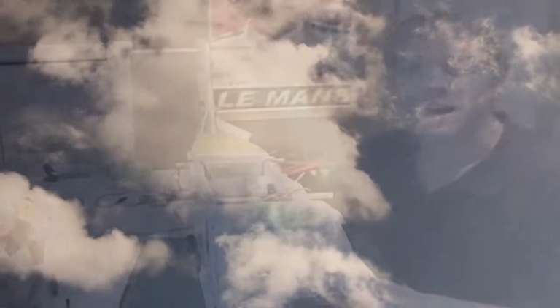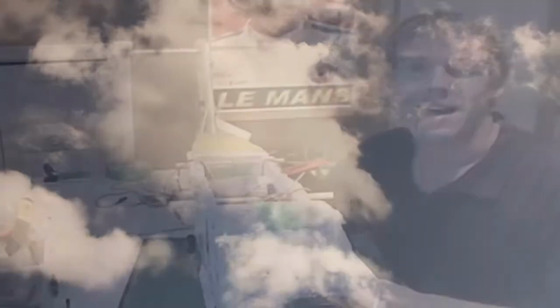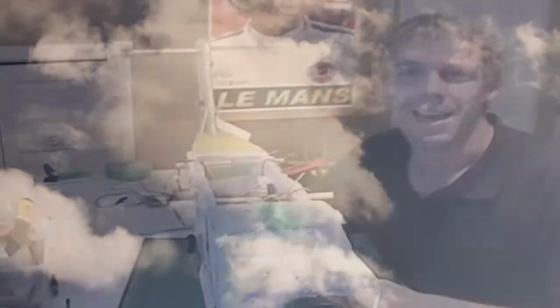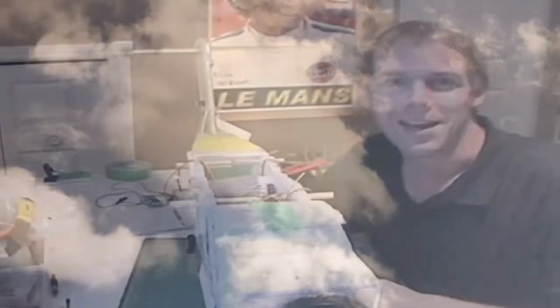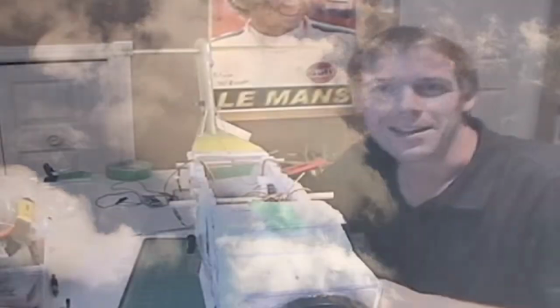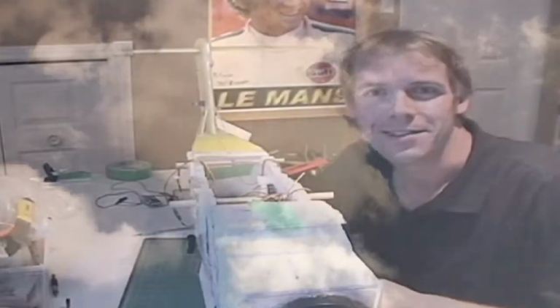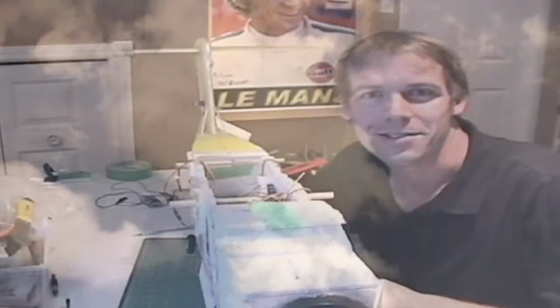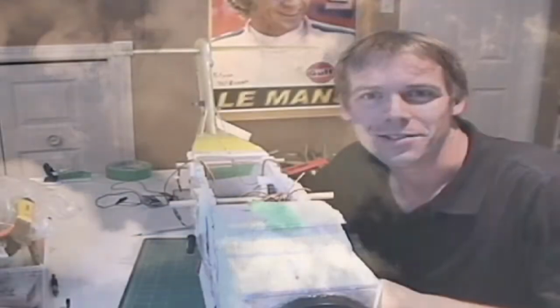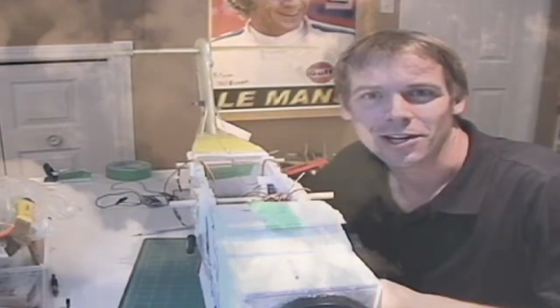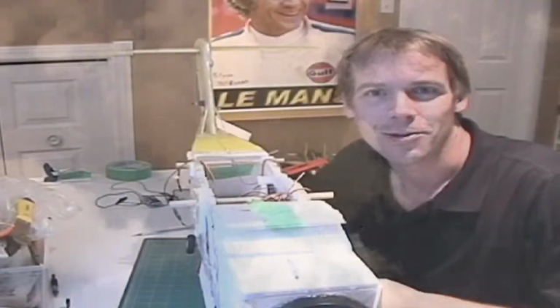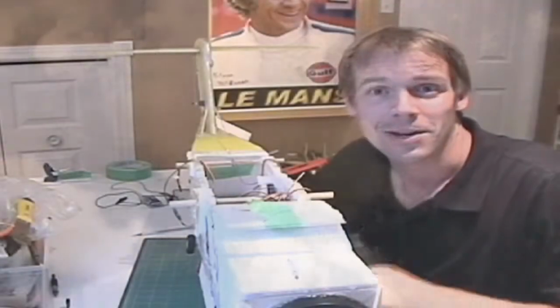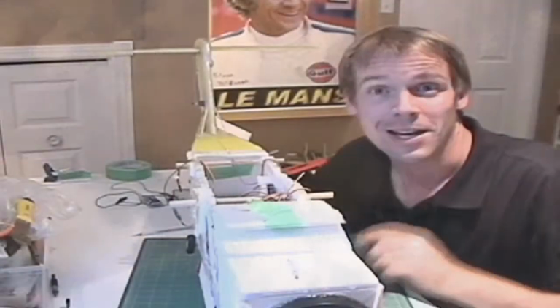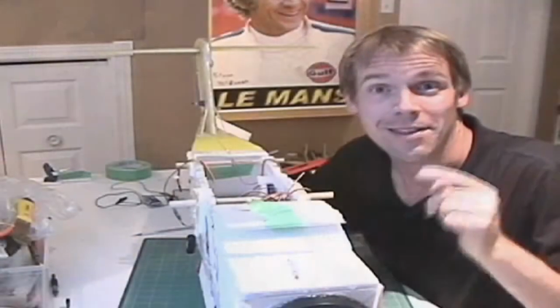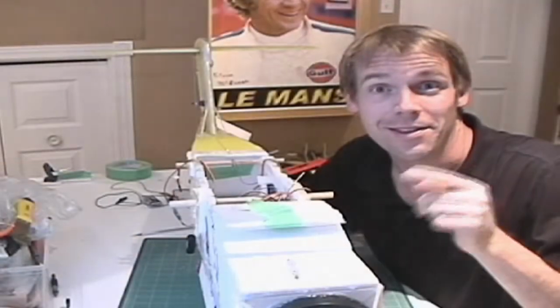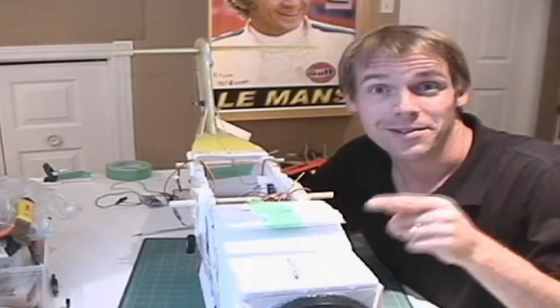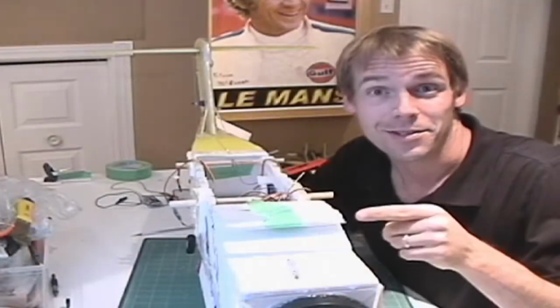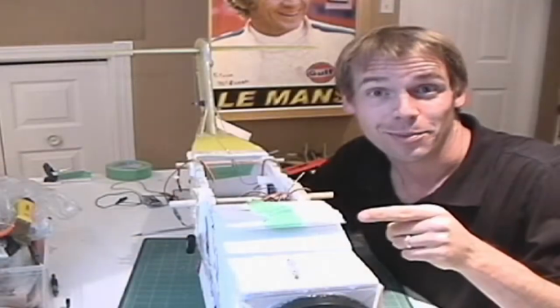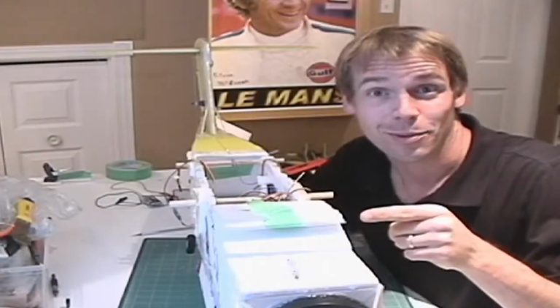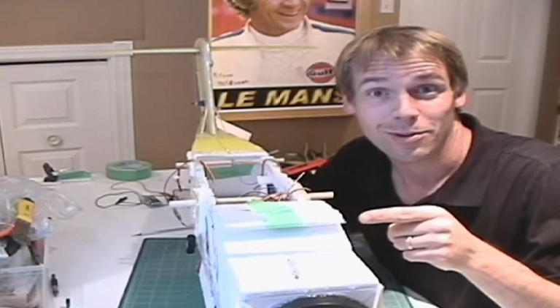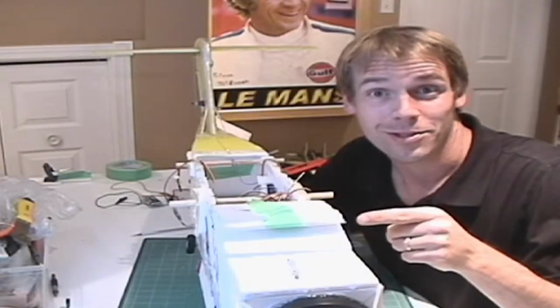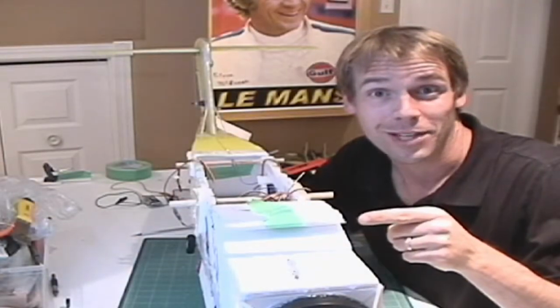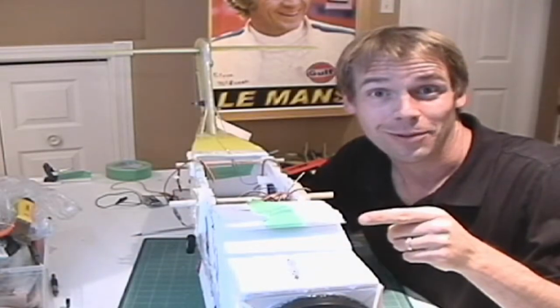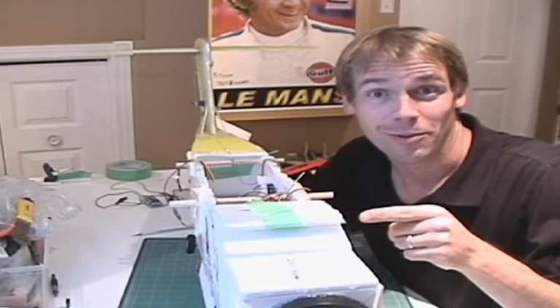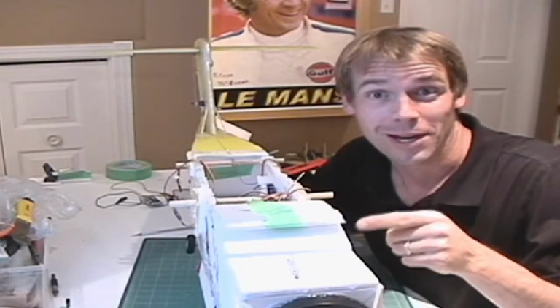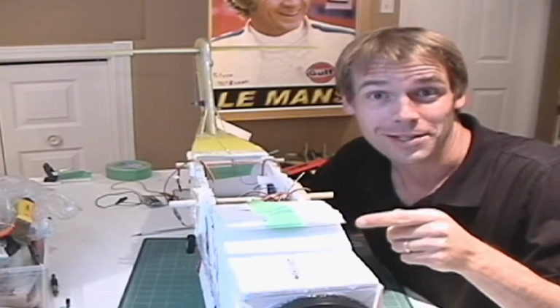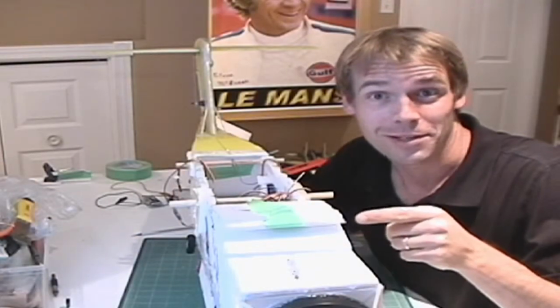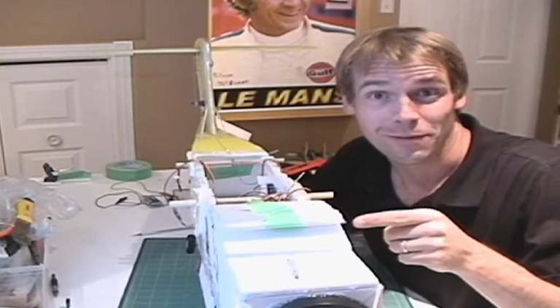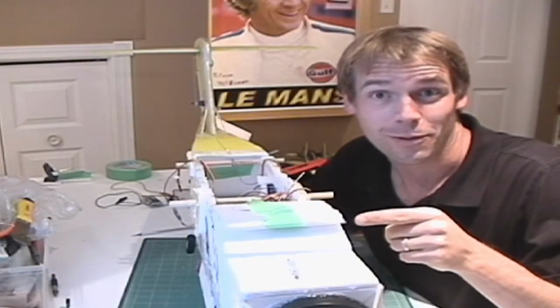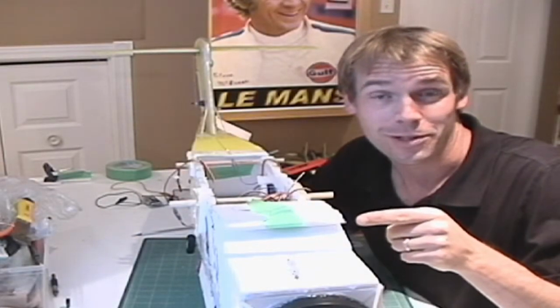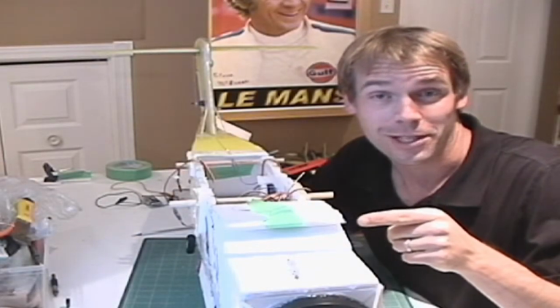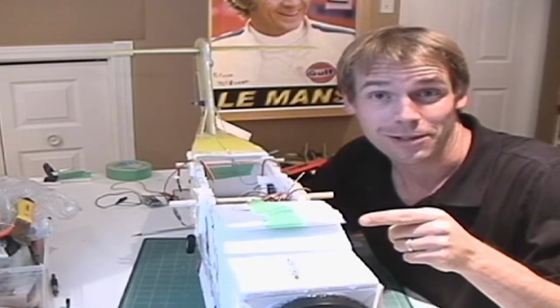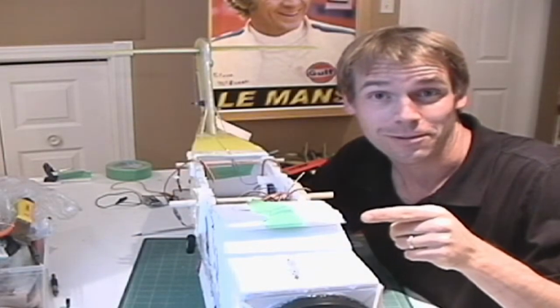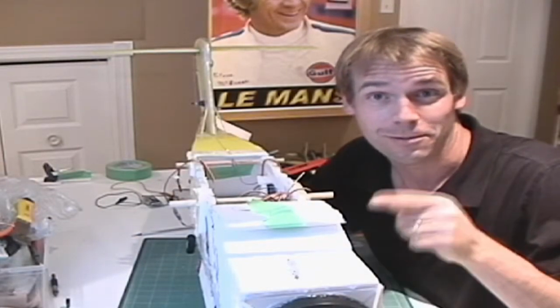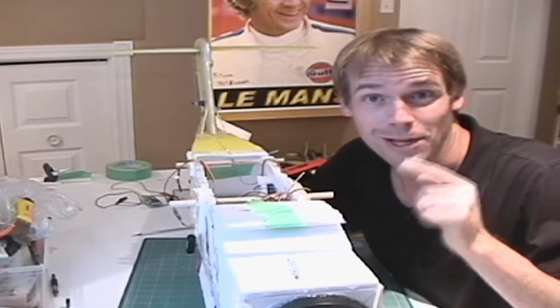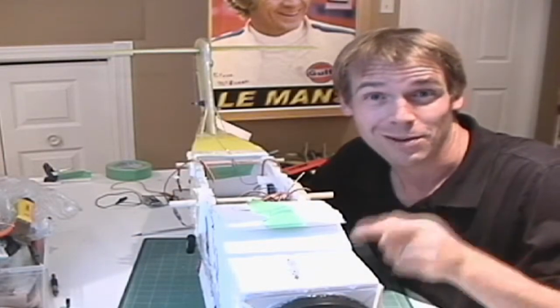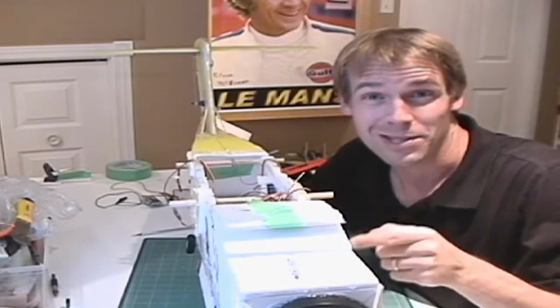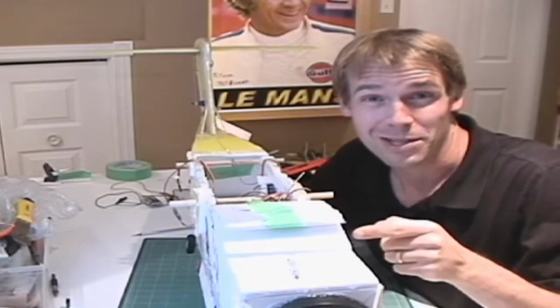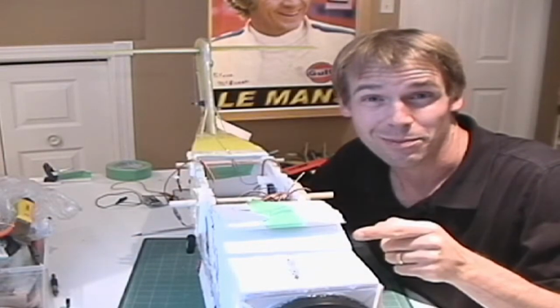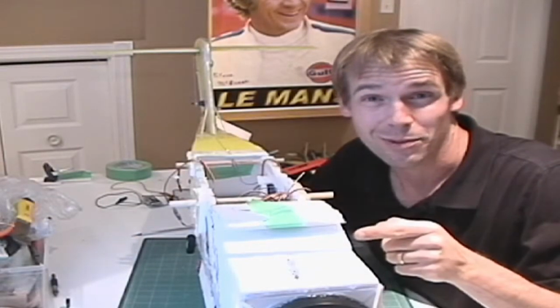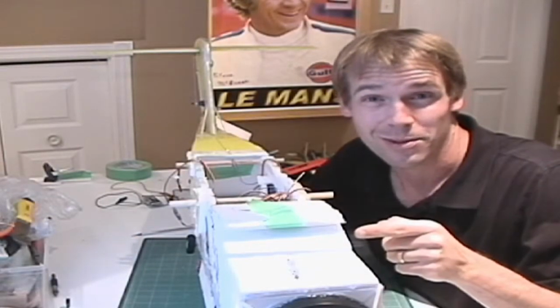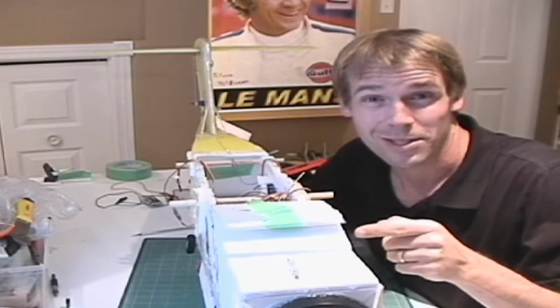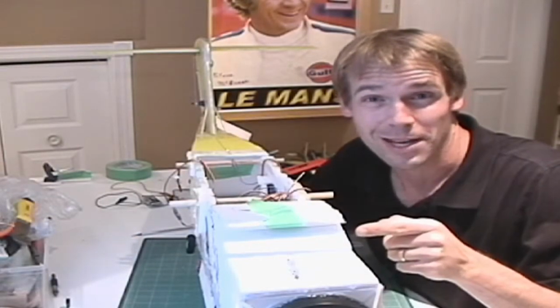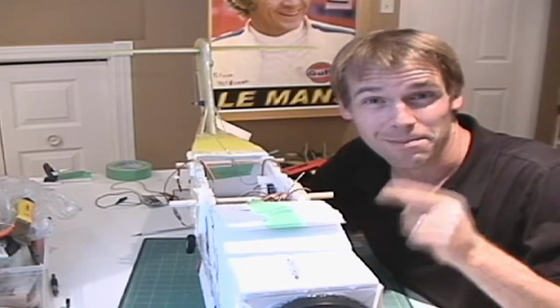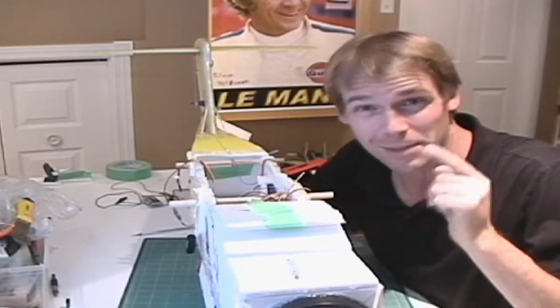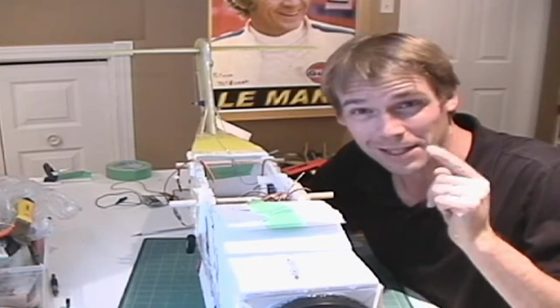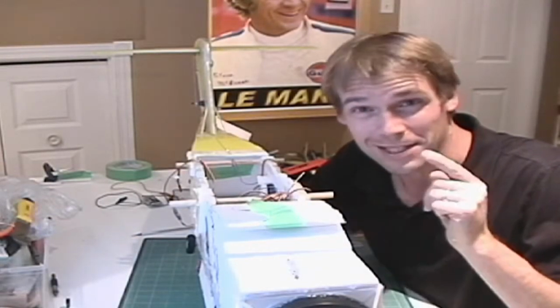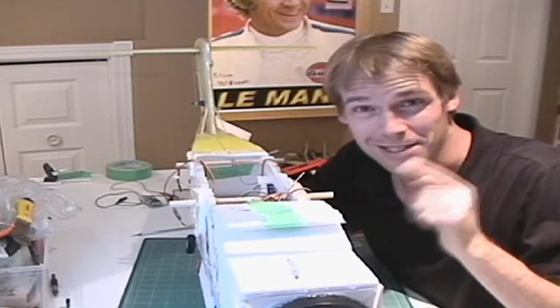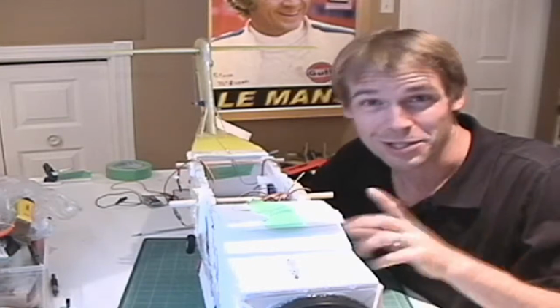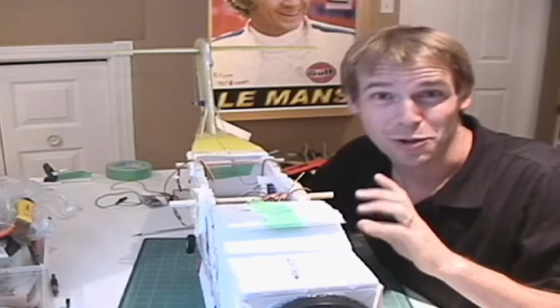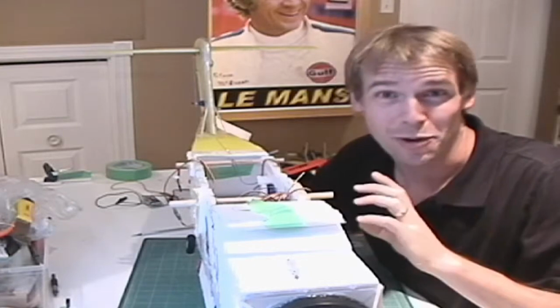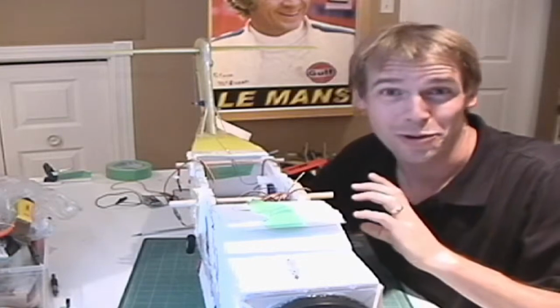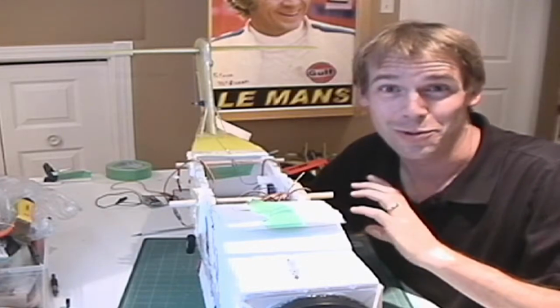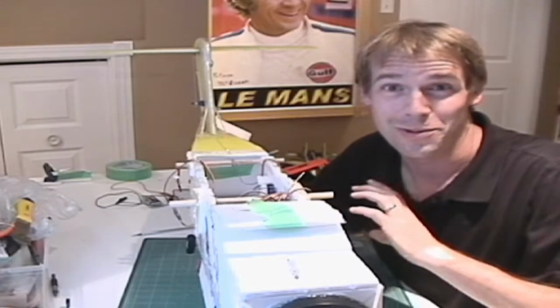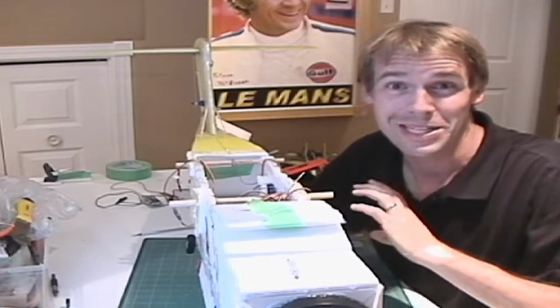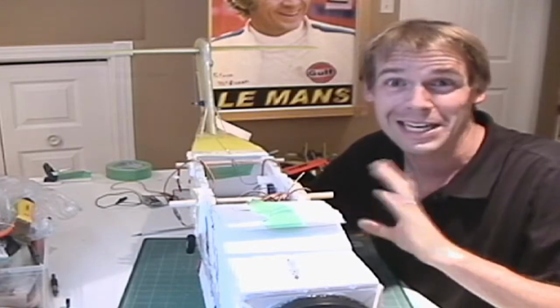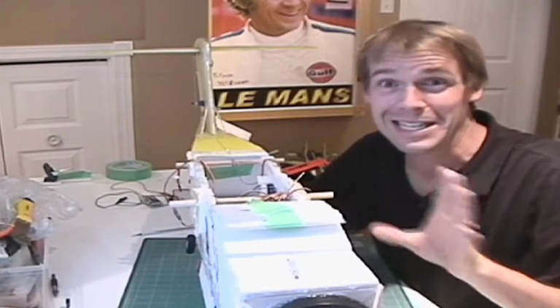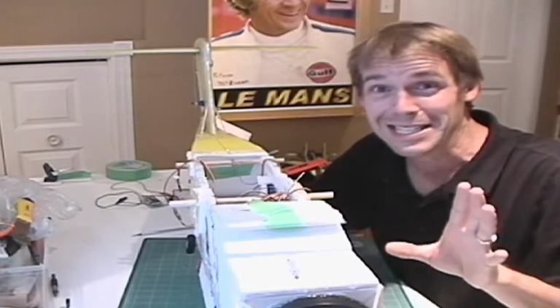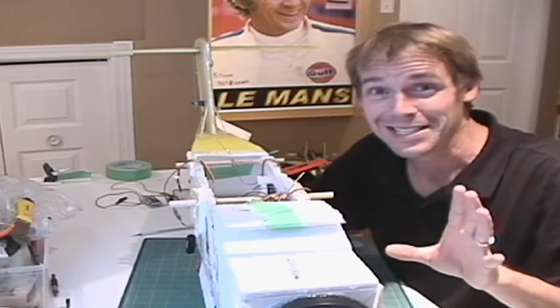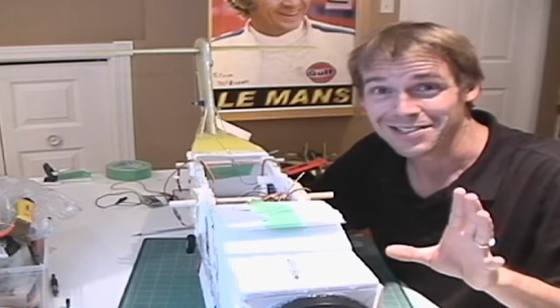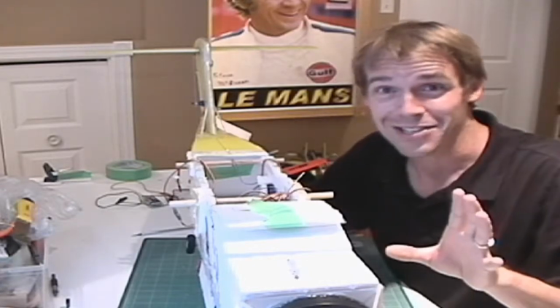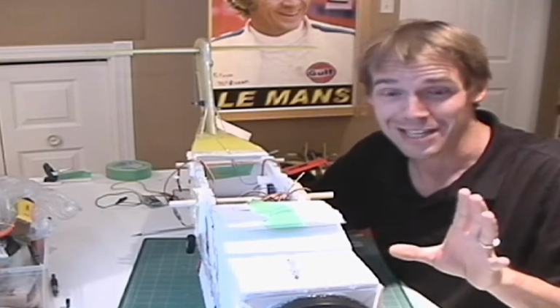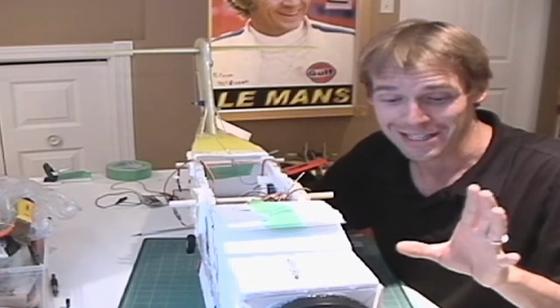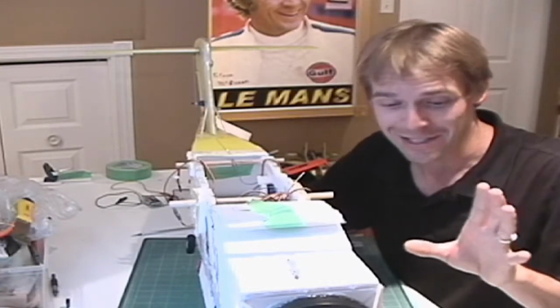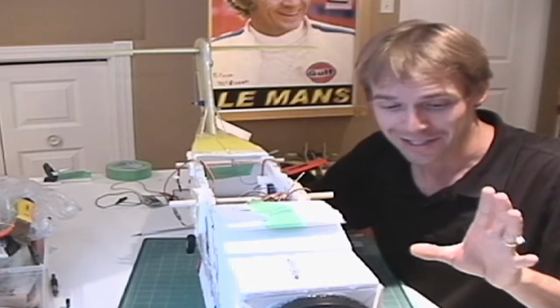Hey, this is Andre and this is the Prototype YC-14. Why do I say prototype? Because it's going through tons of changes.